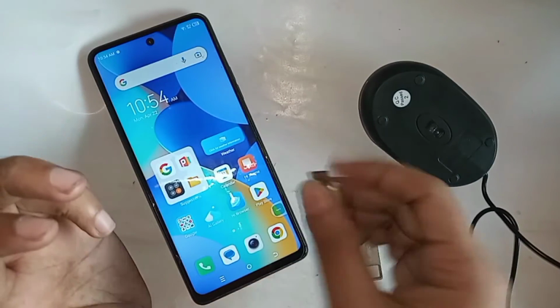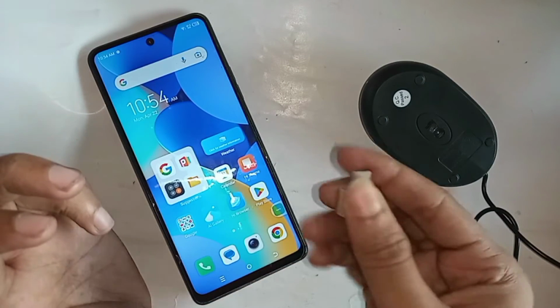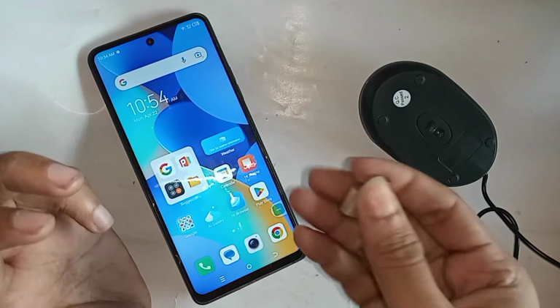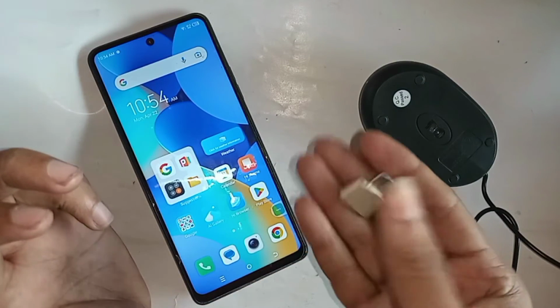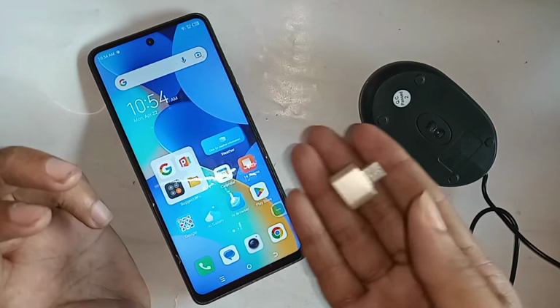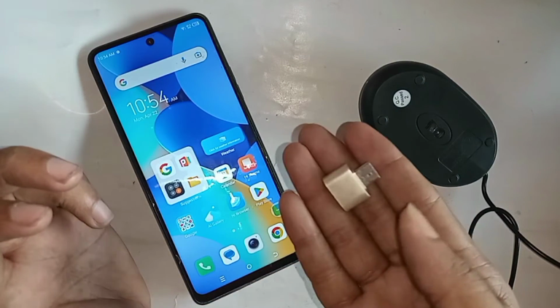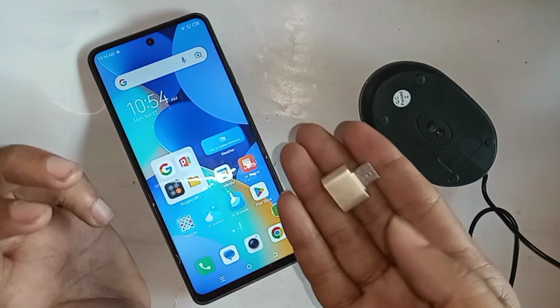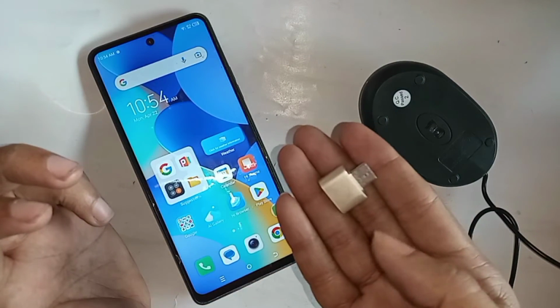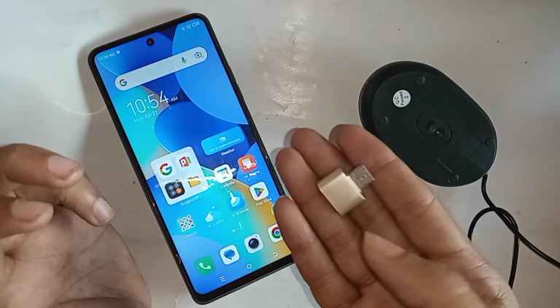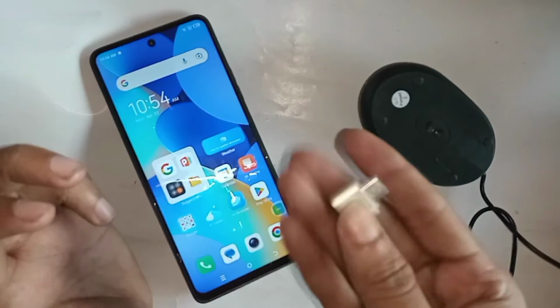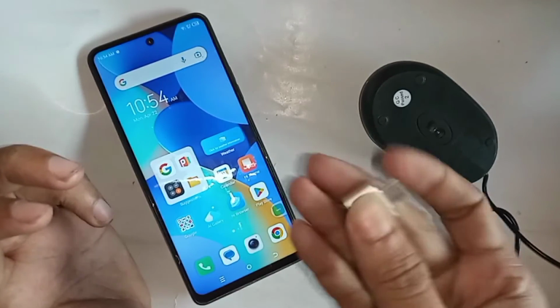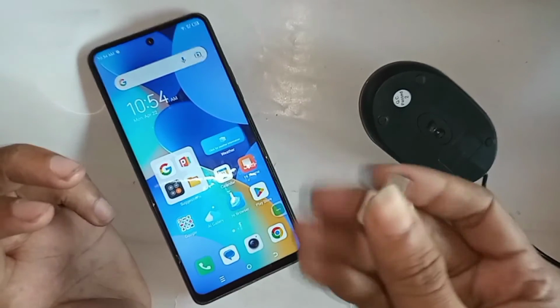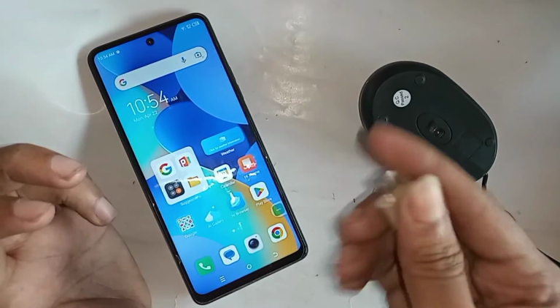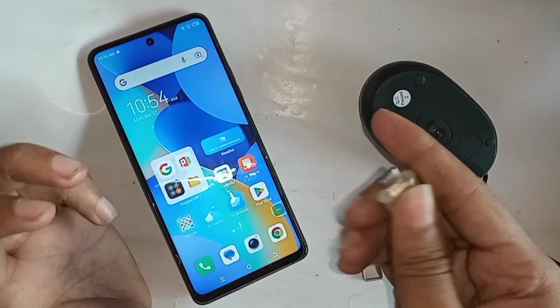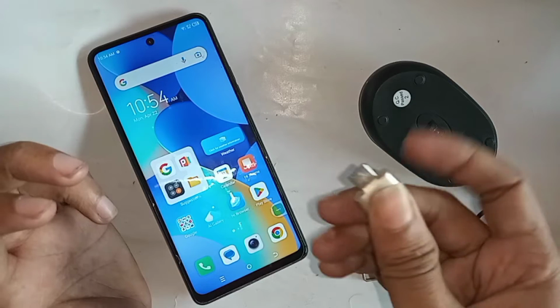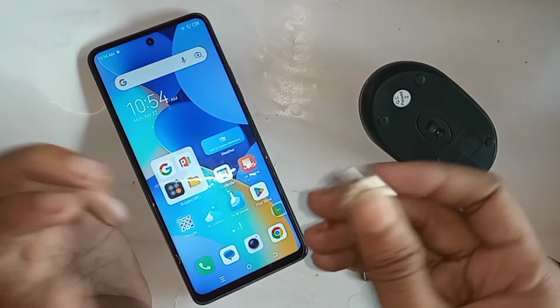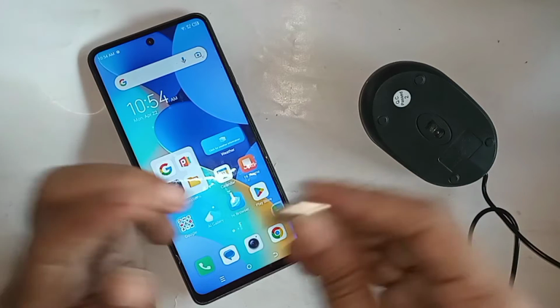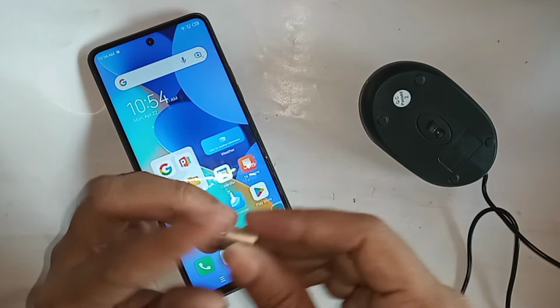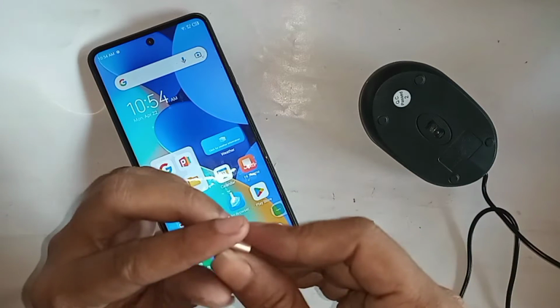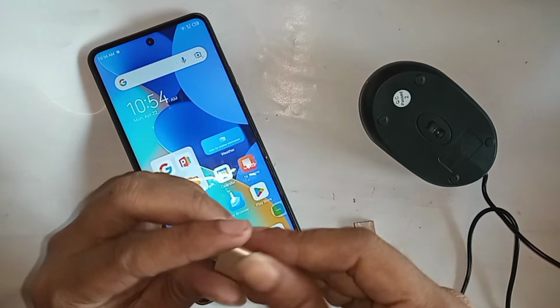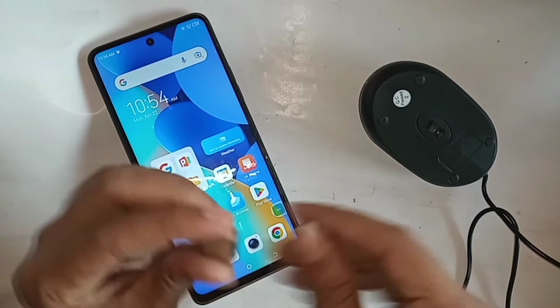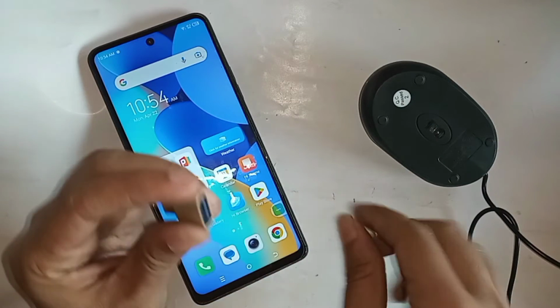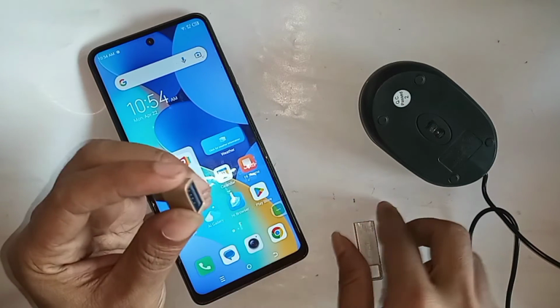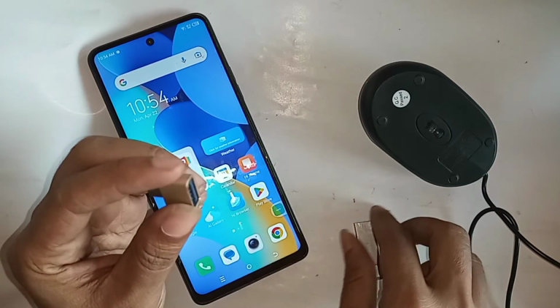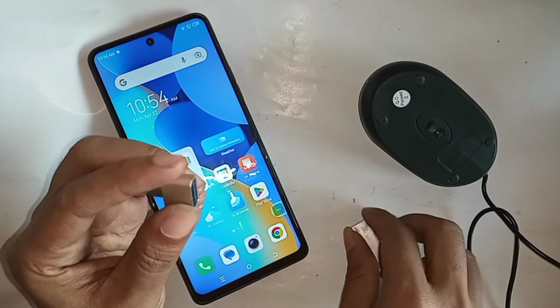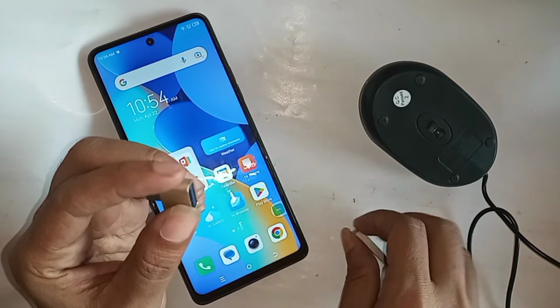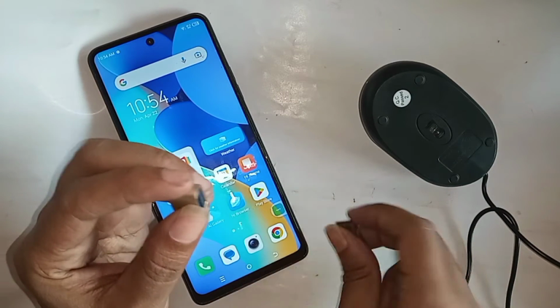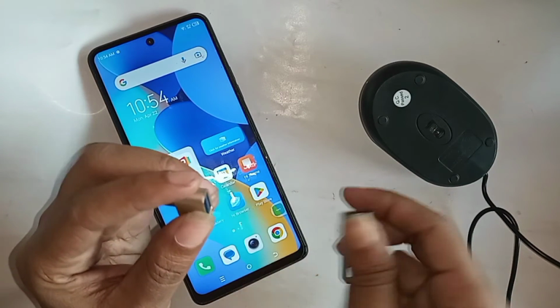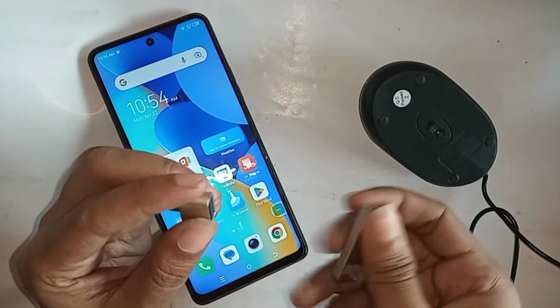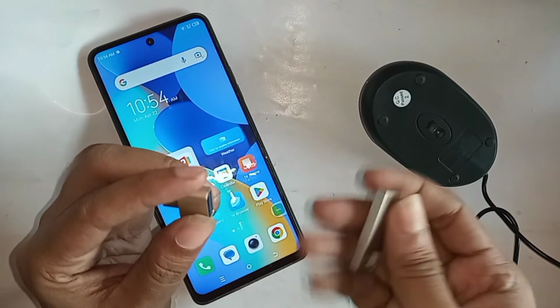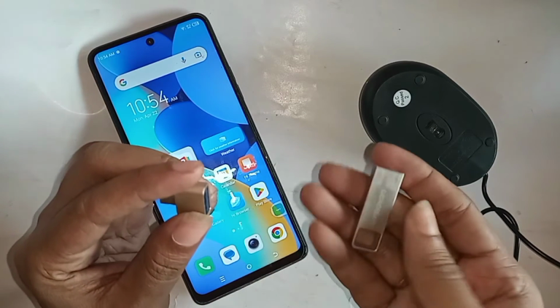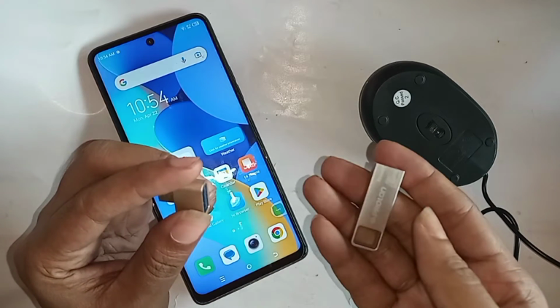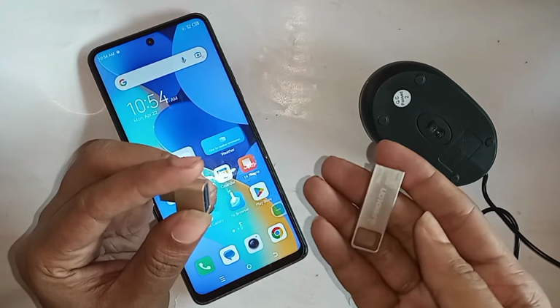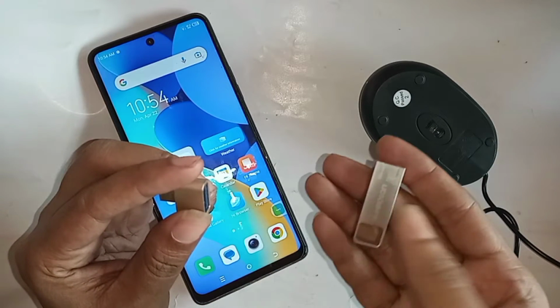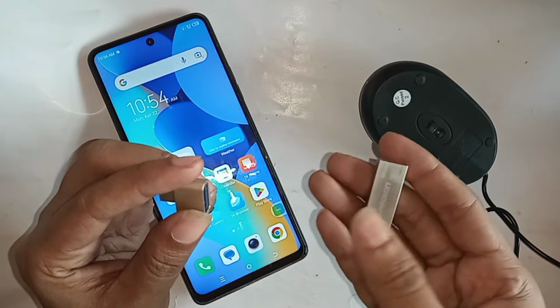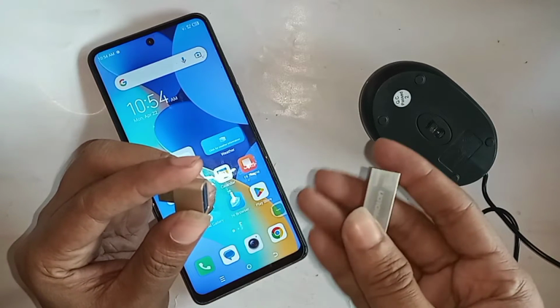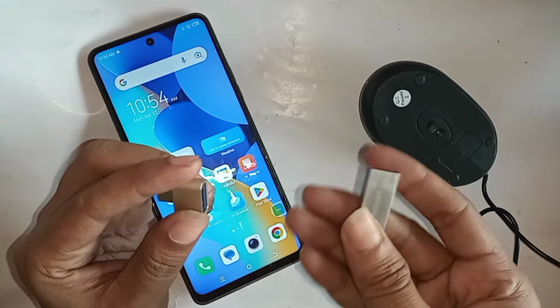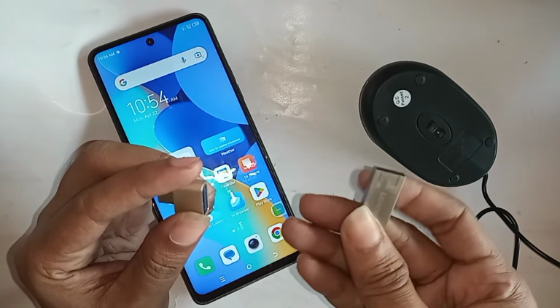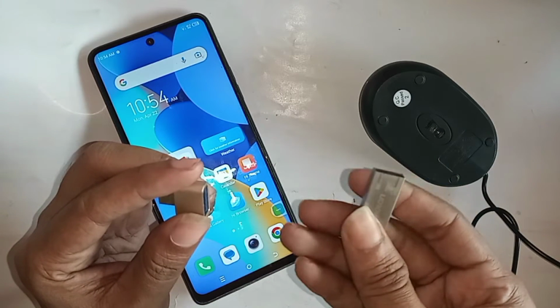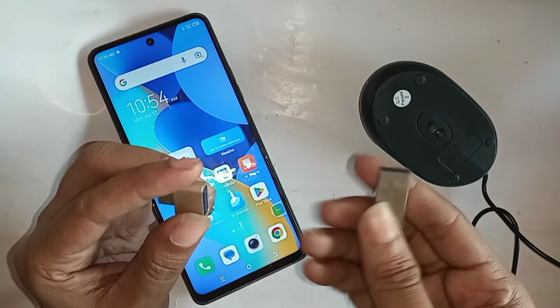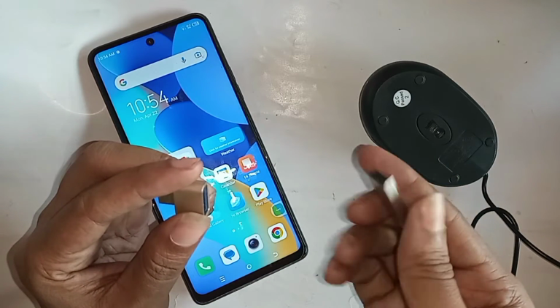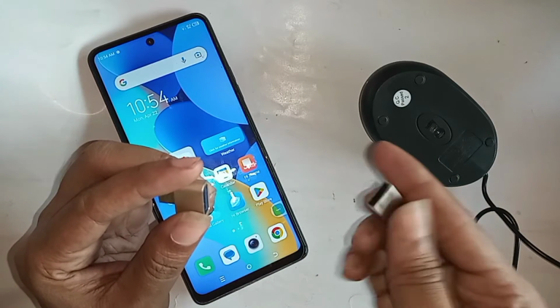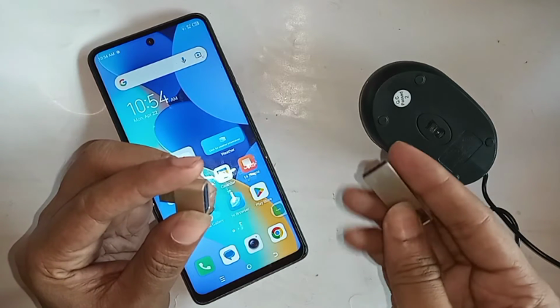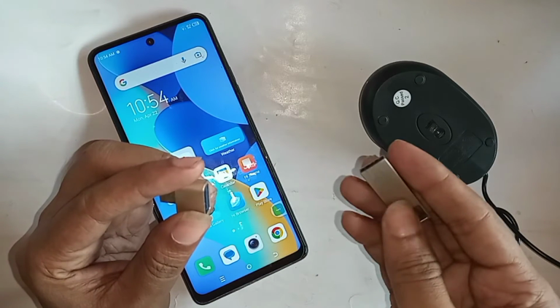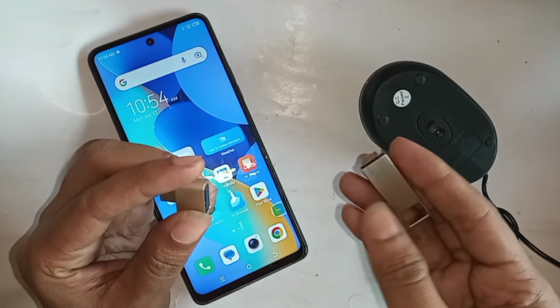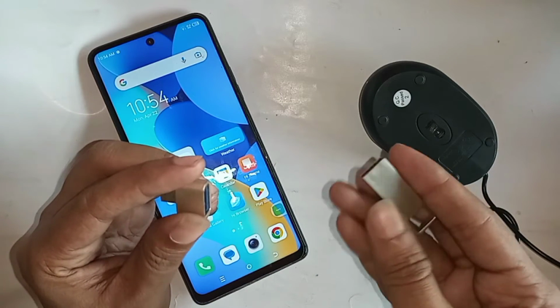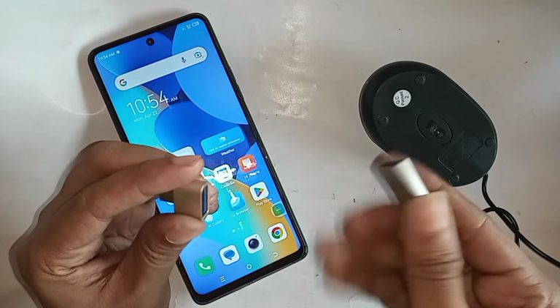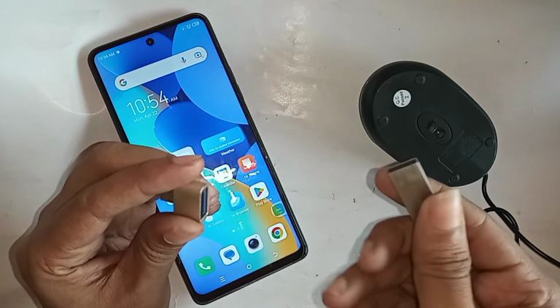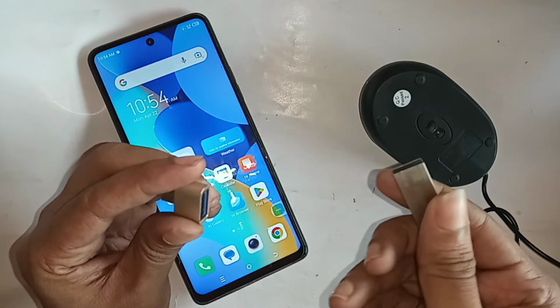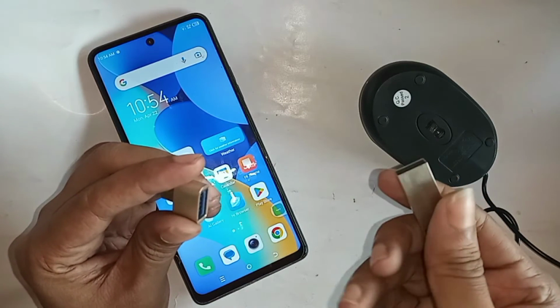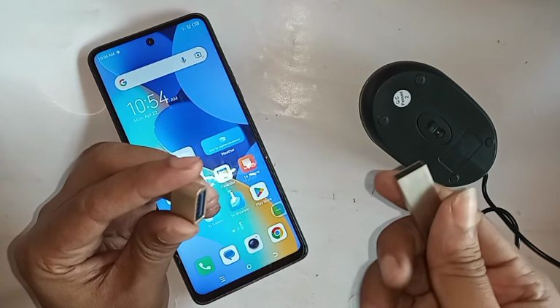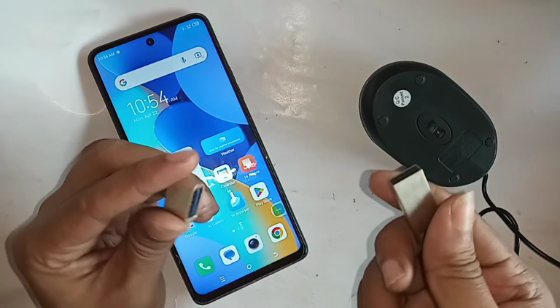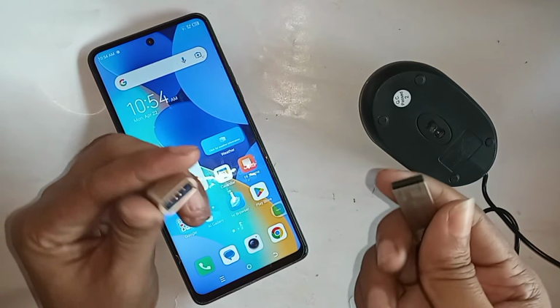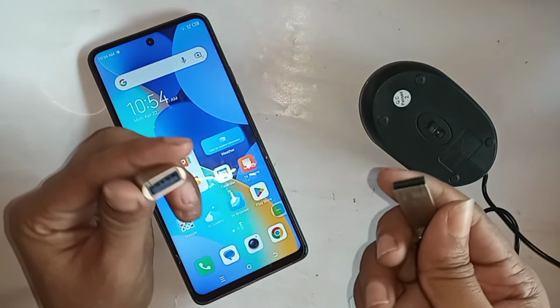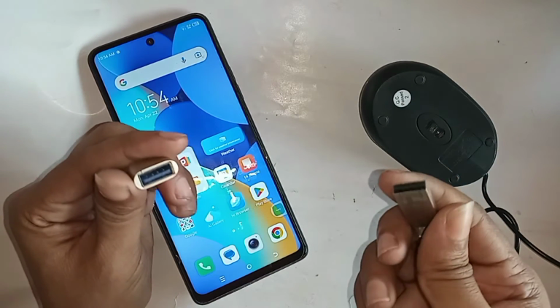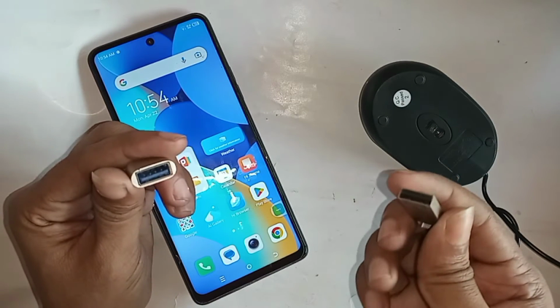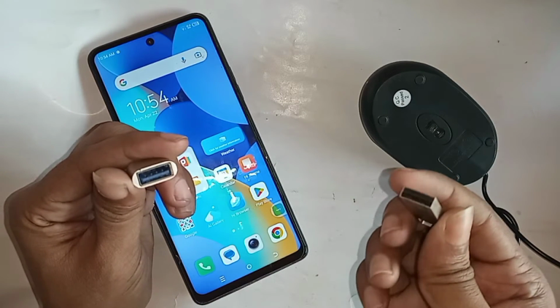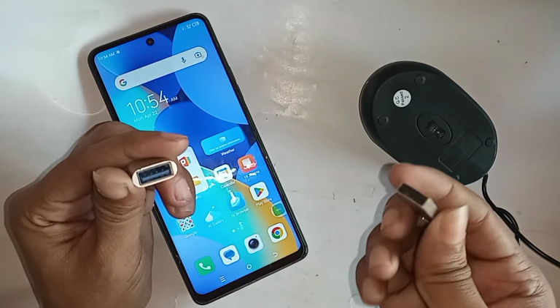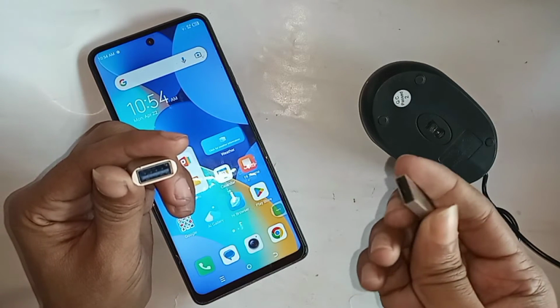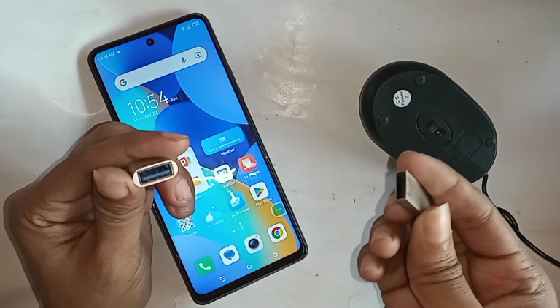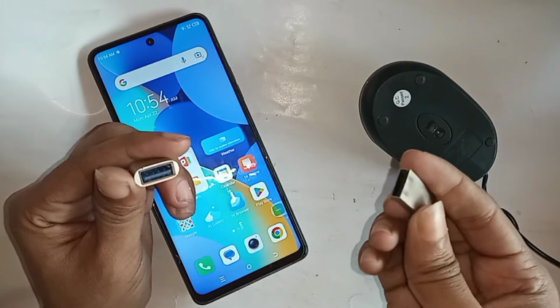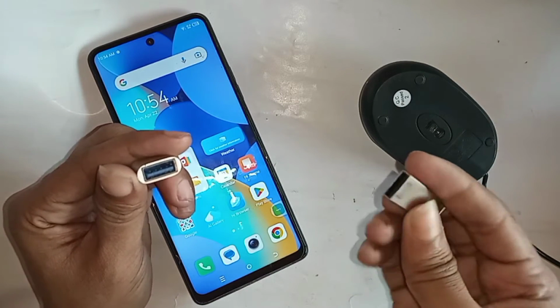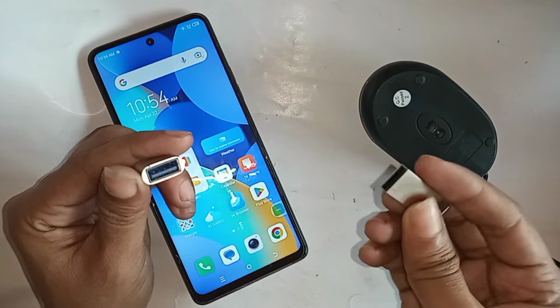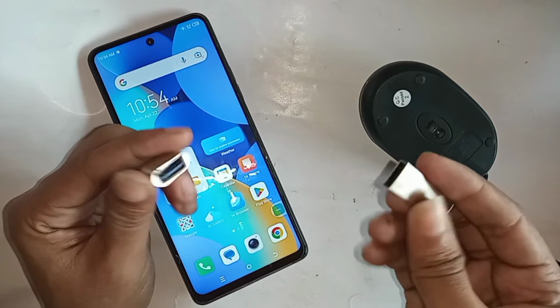In order to connect OTG to the phone, first I need to take an OTG and a pen drive, then connect the OTG and pen drive together properly.